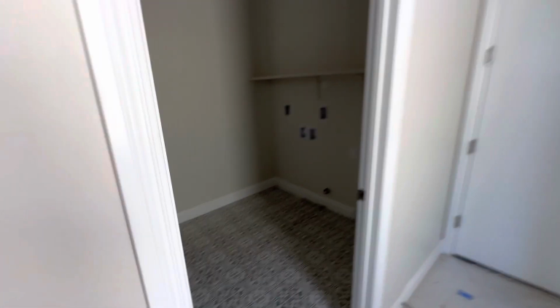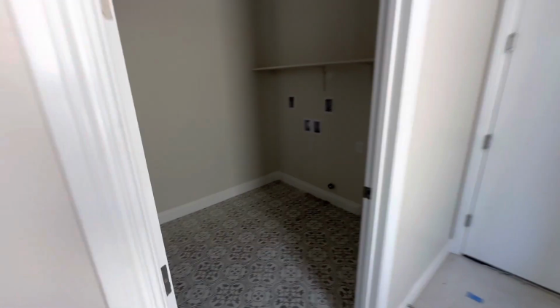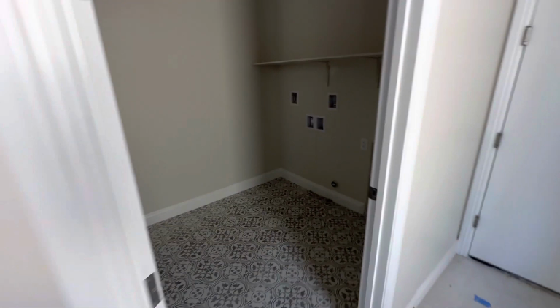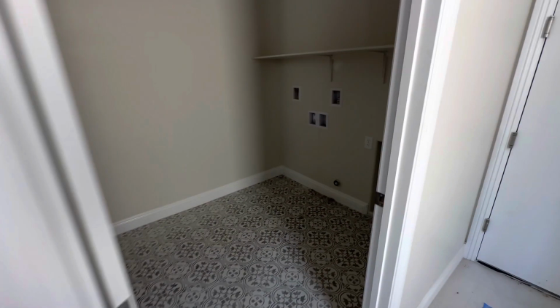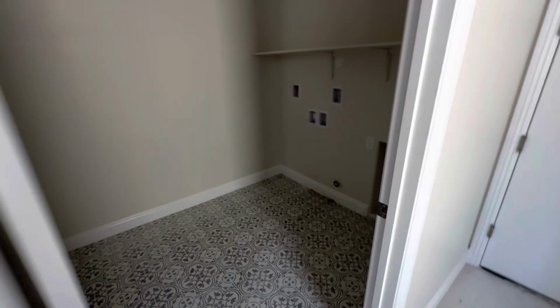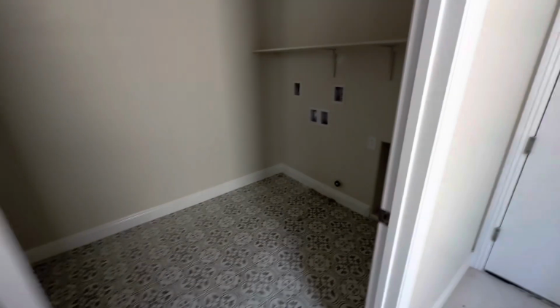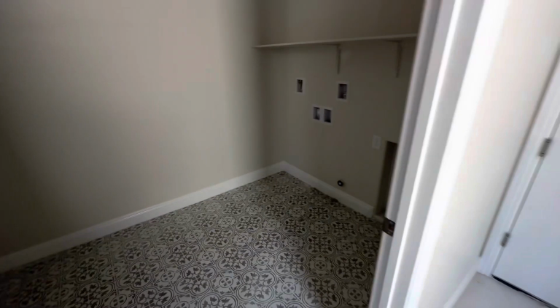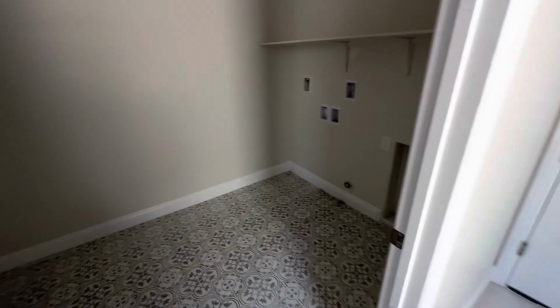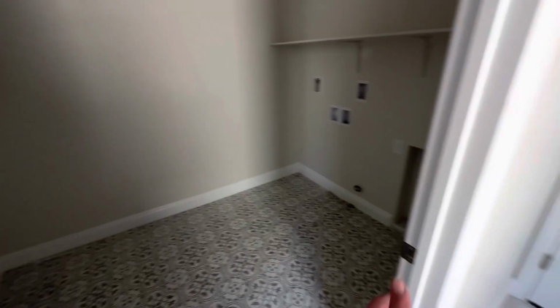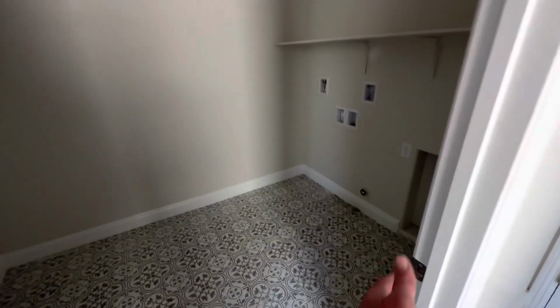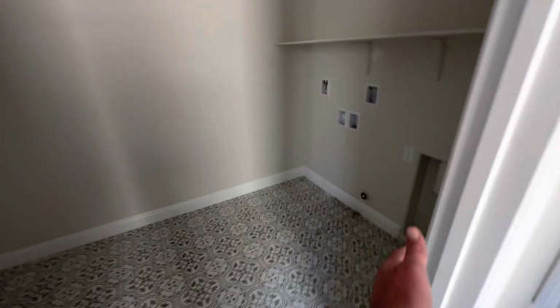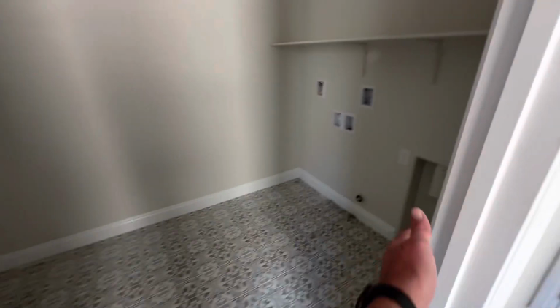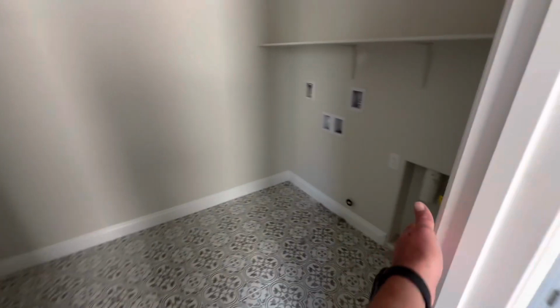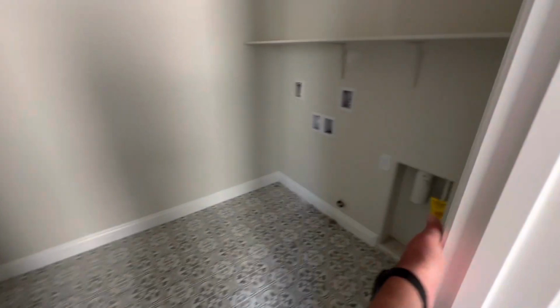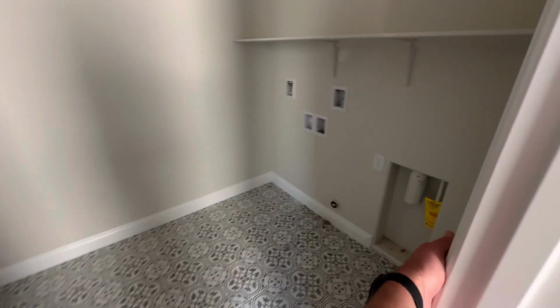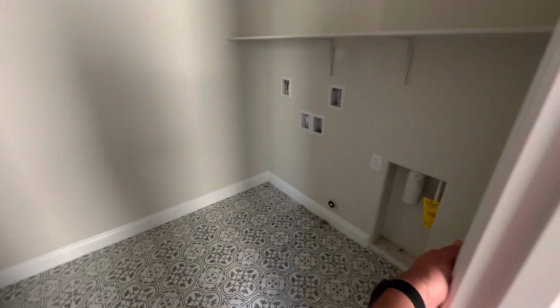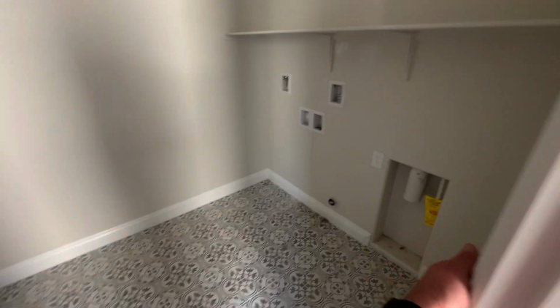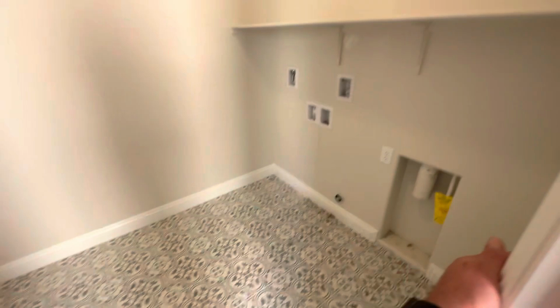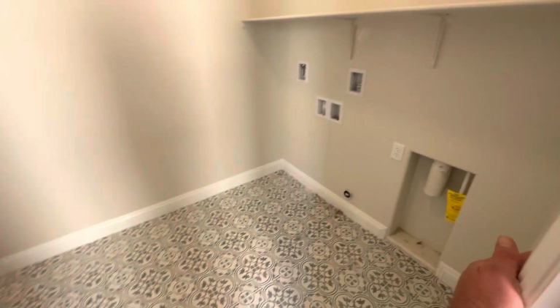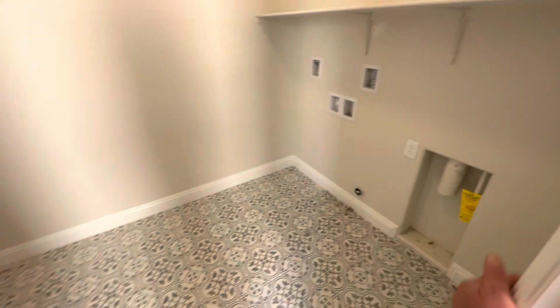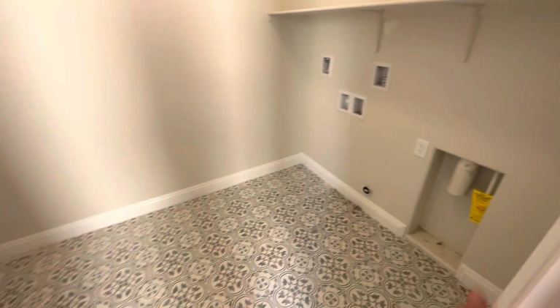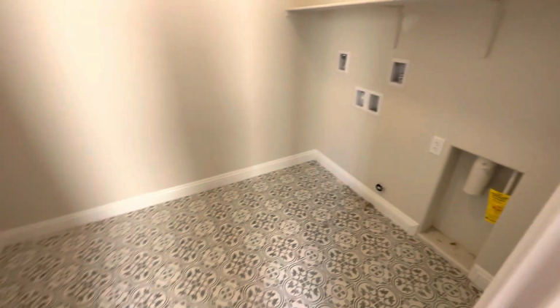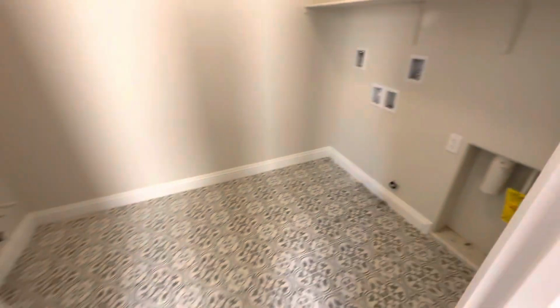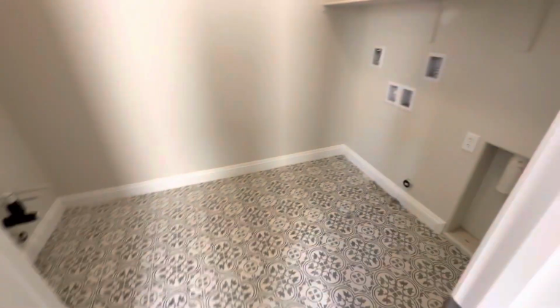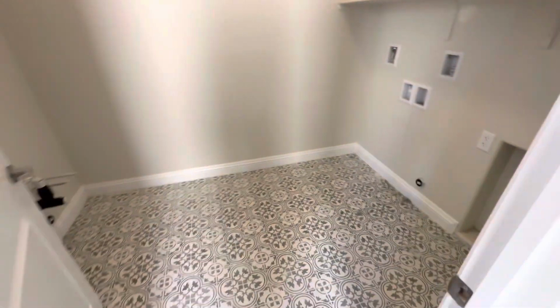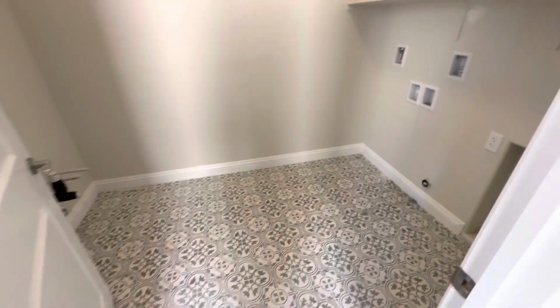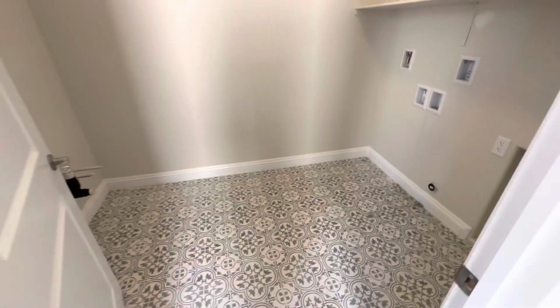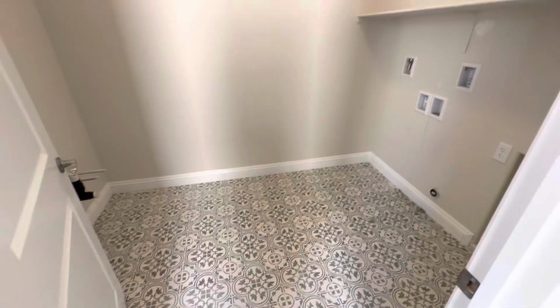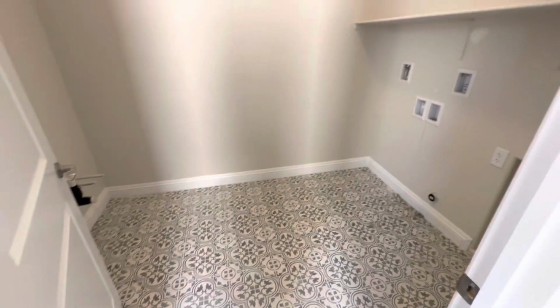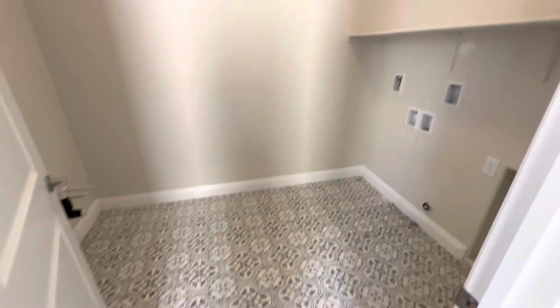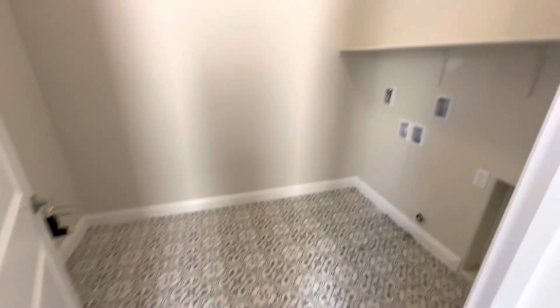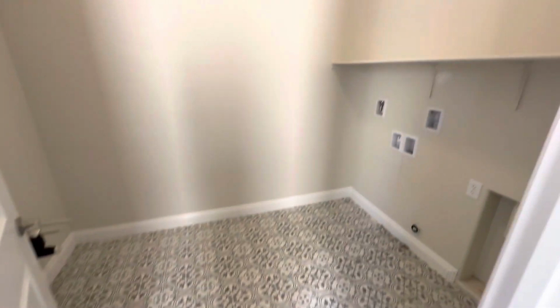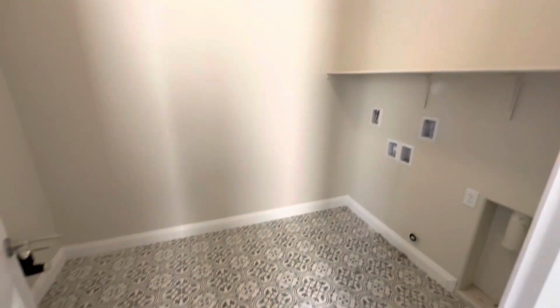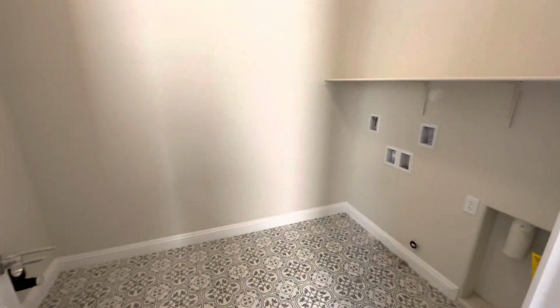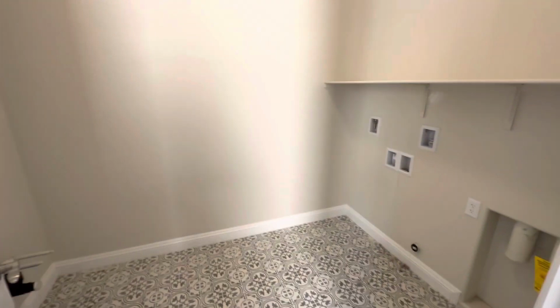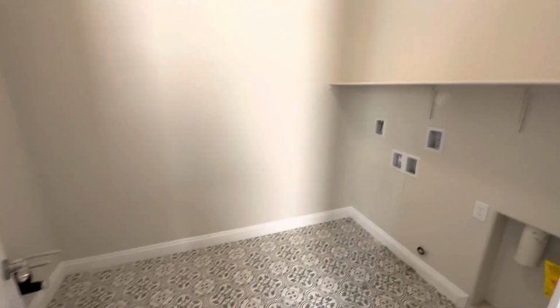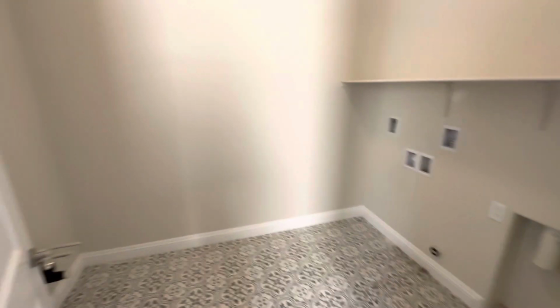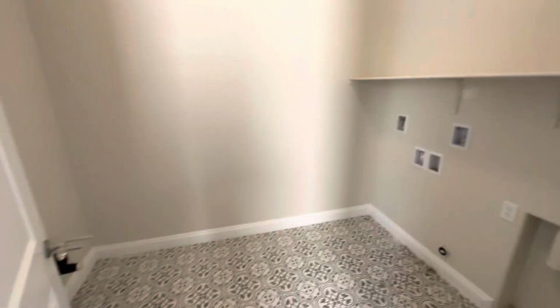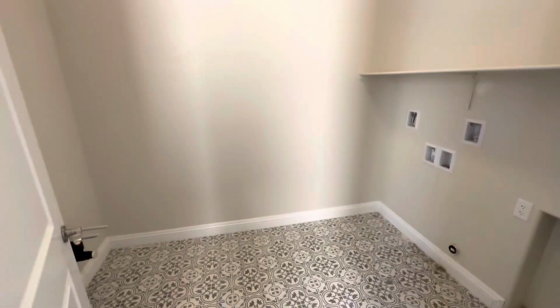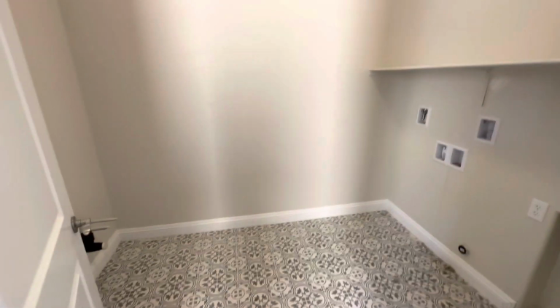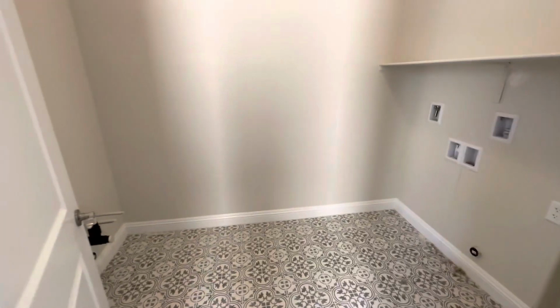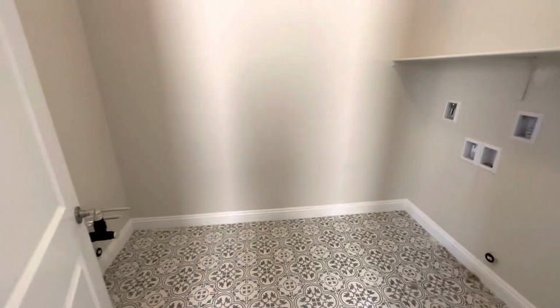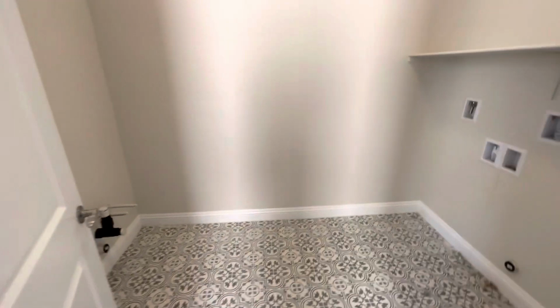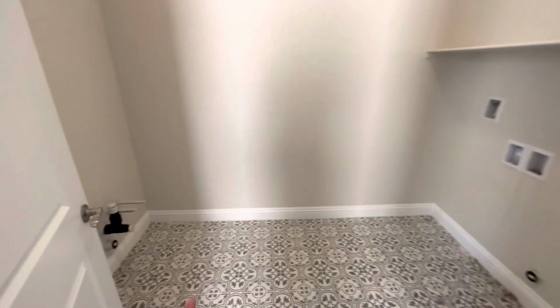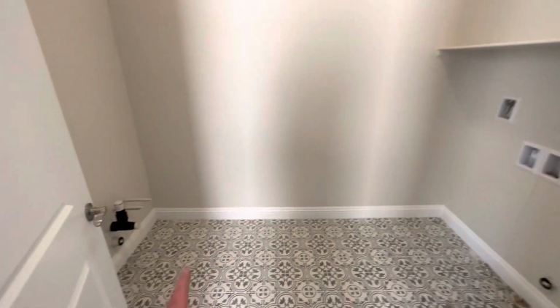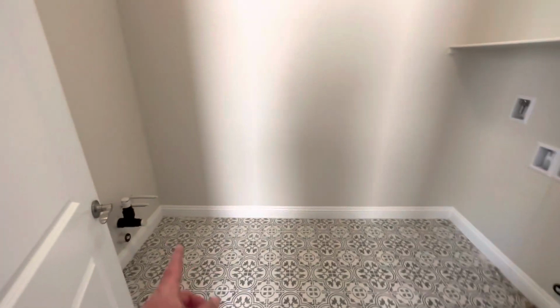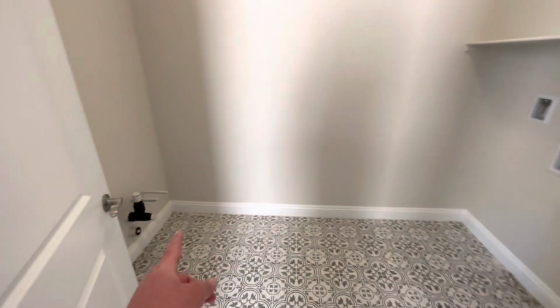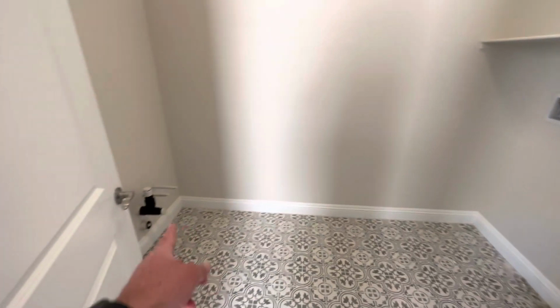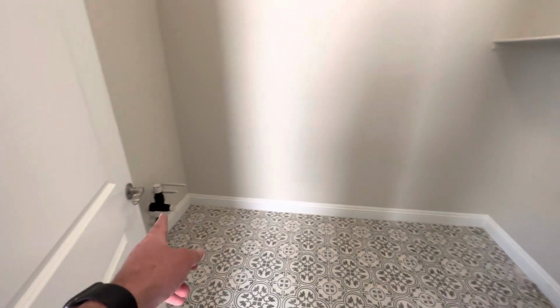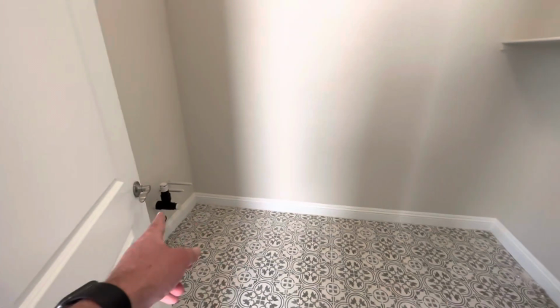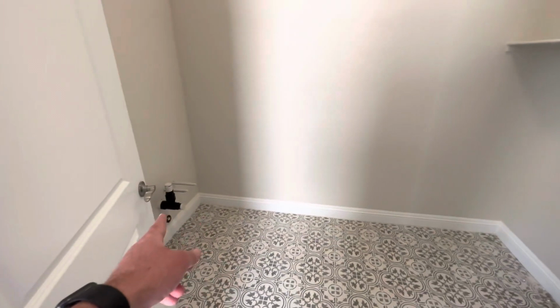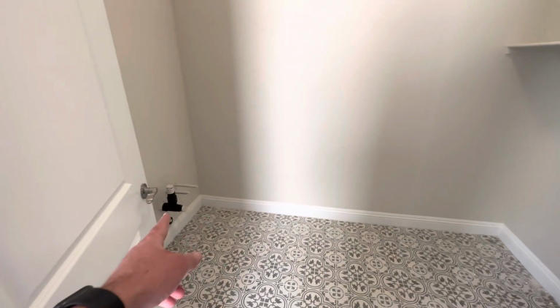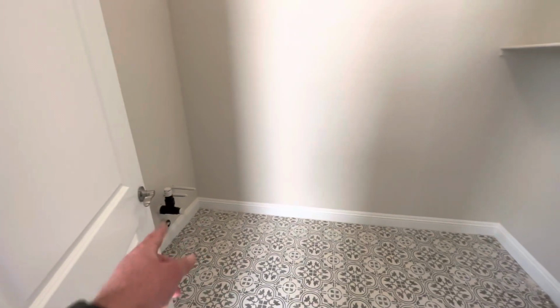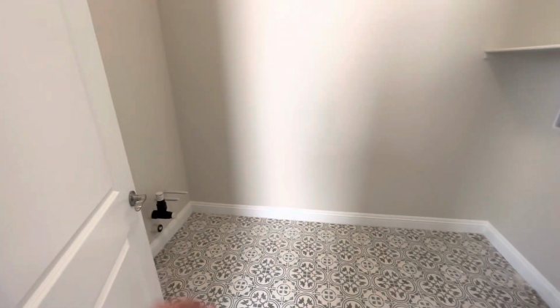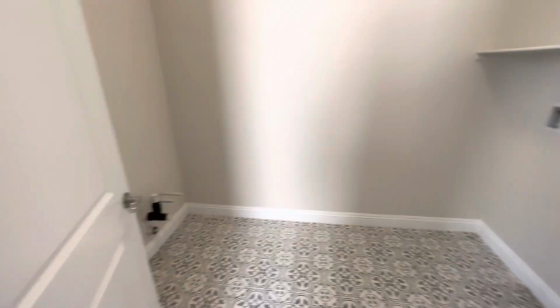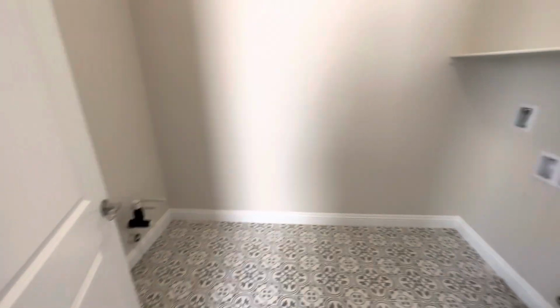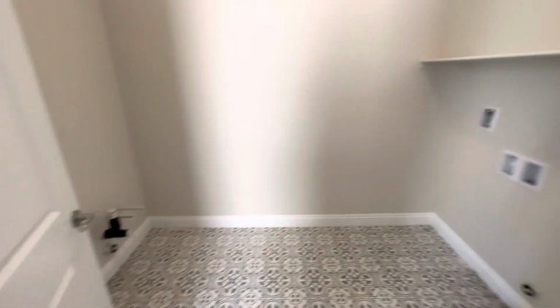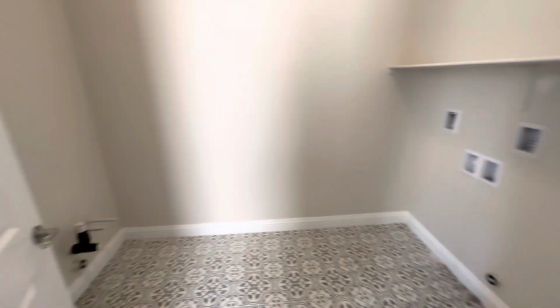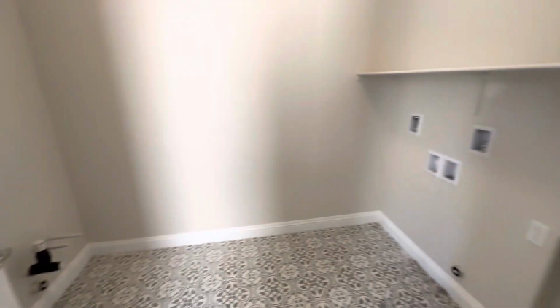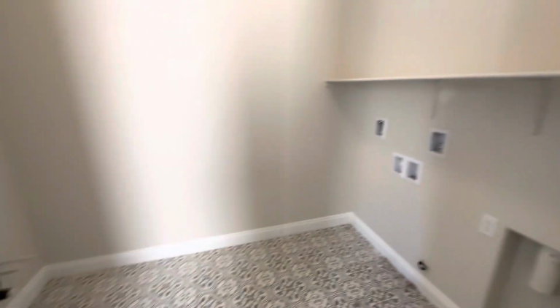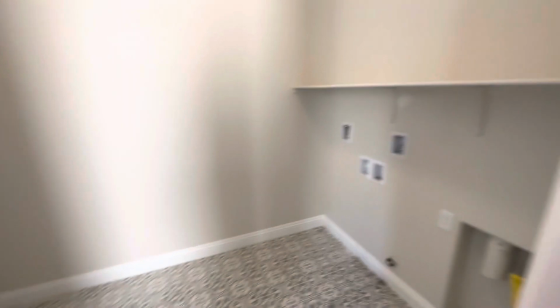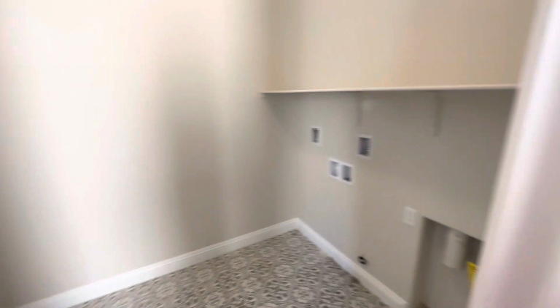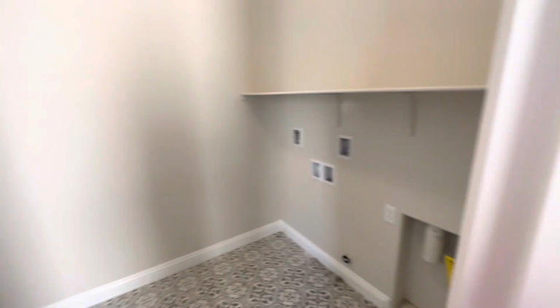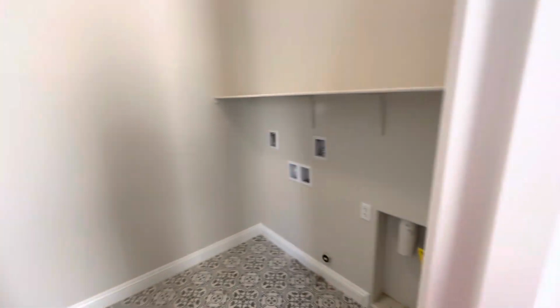Beautiful tile in the laundry room — looks awesome in there. That's pre-plumbed for a sink if you want to do a sink, you can.